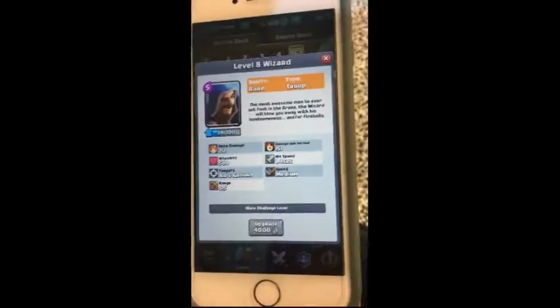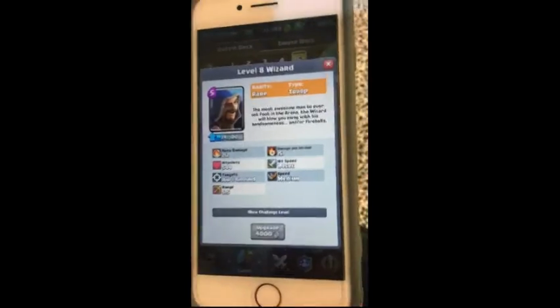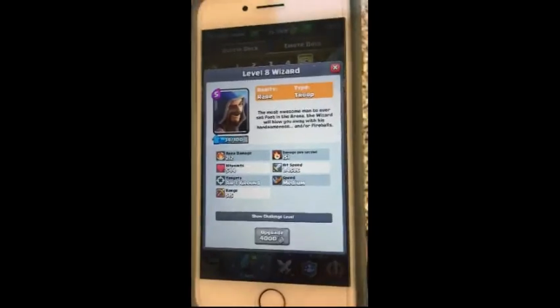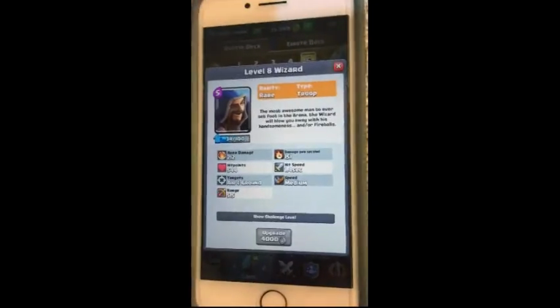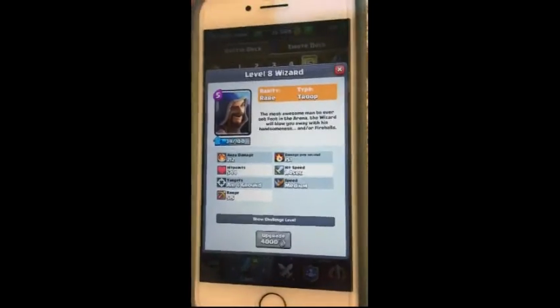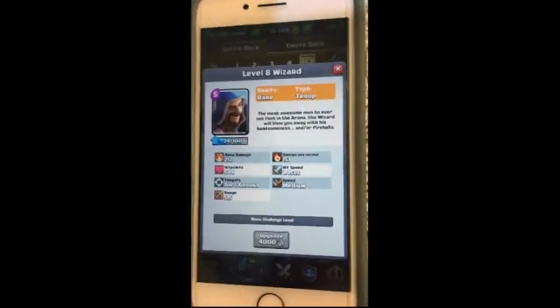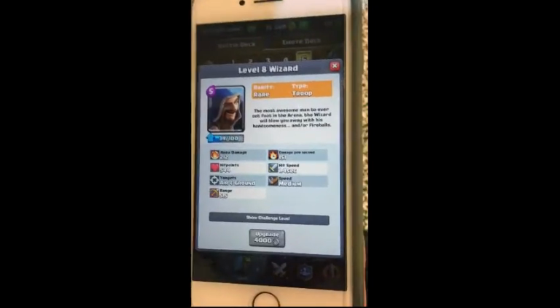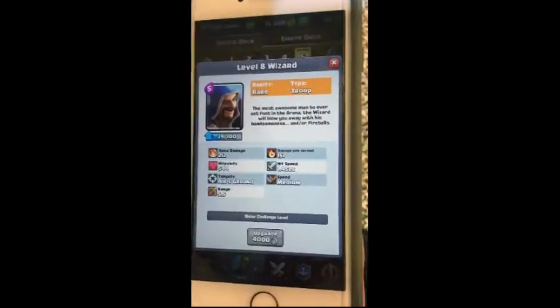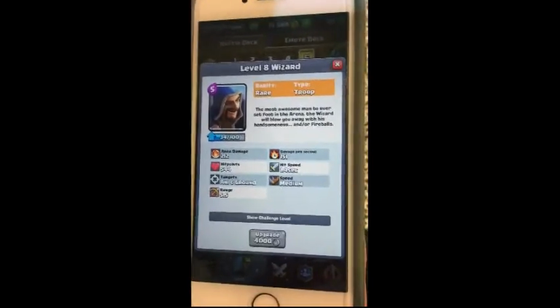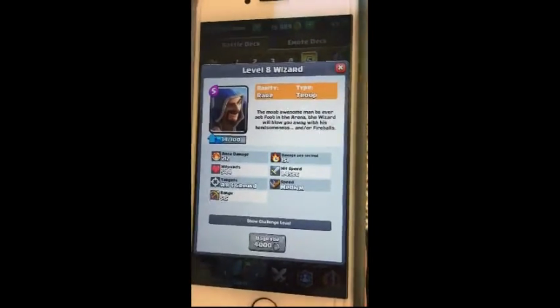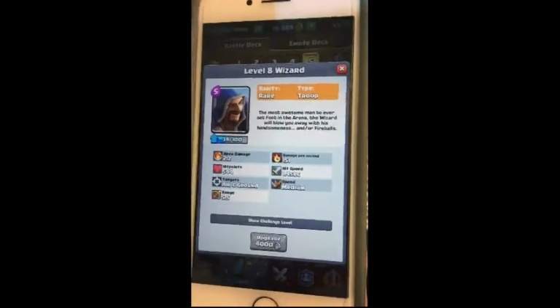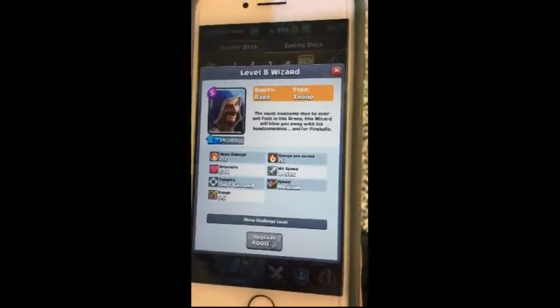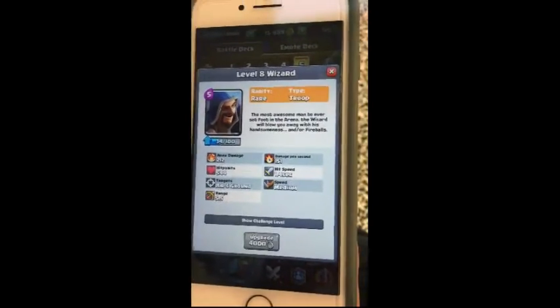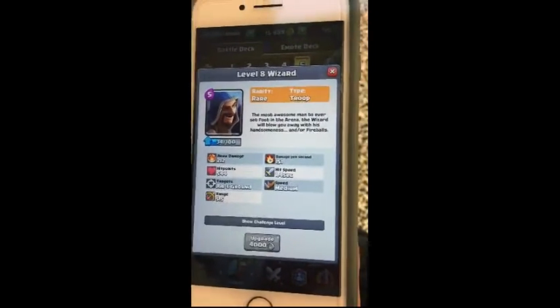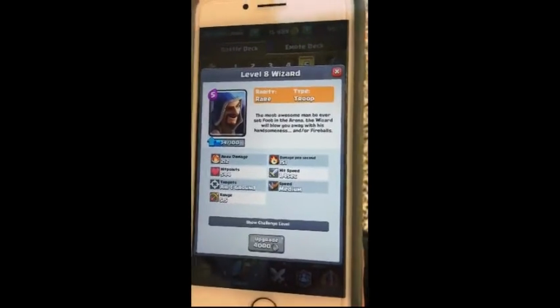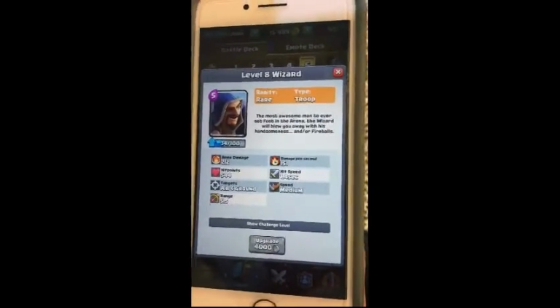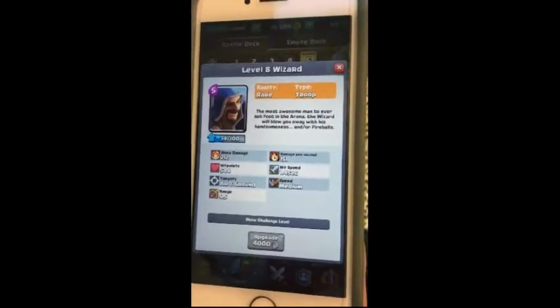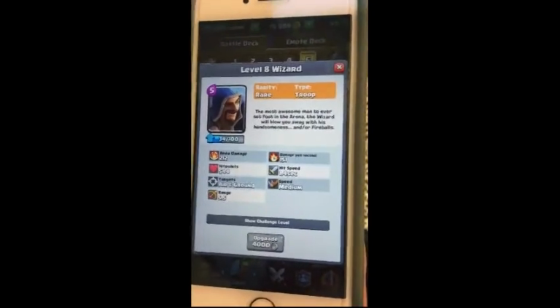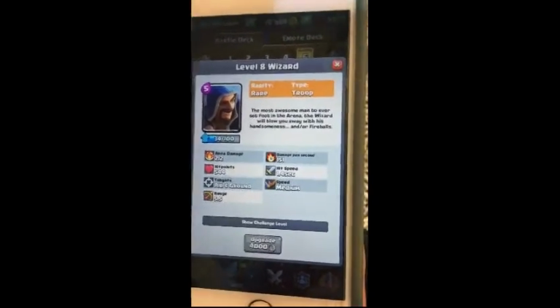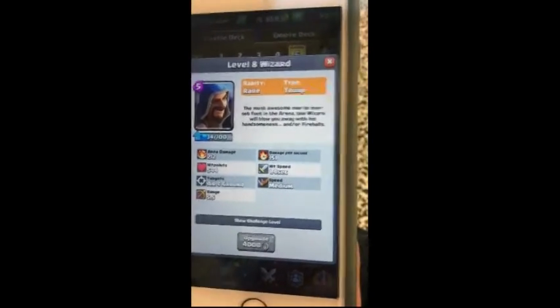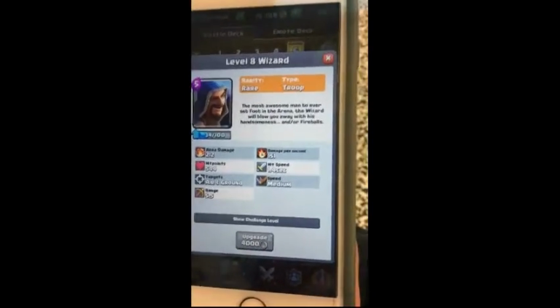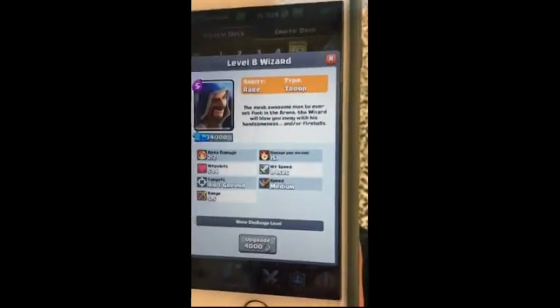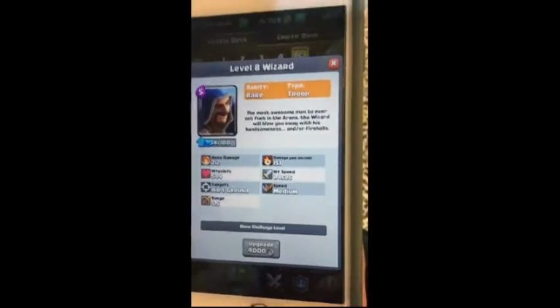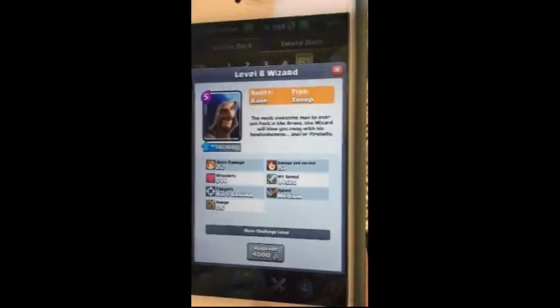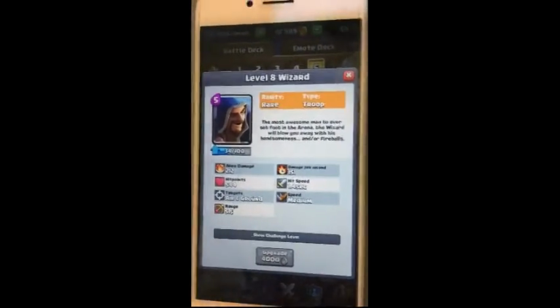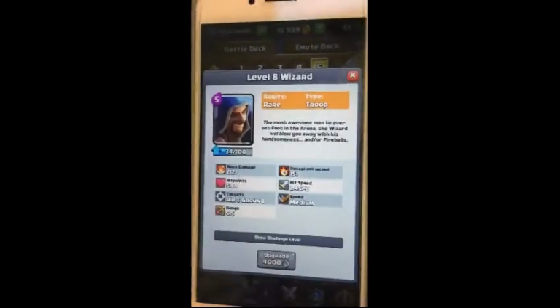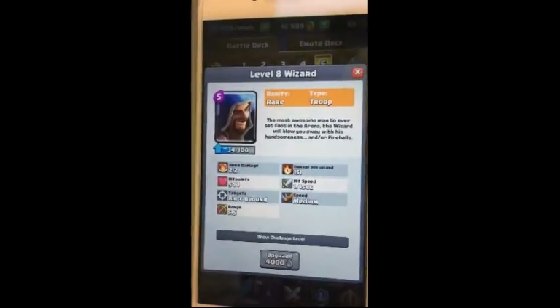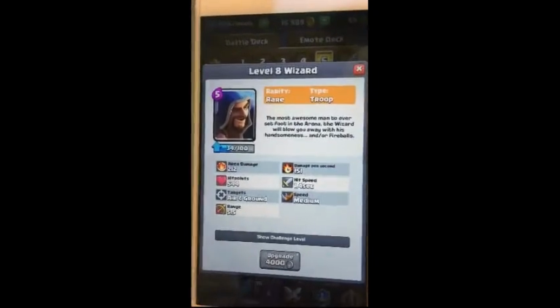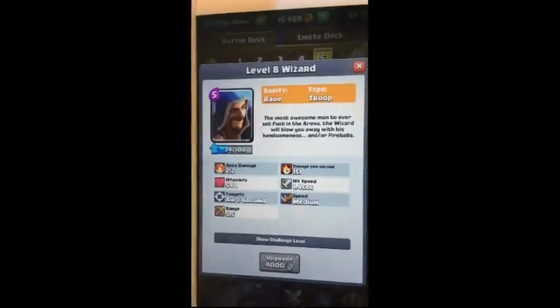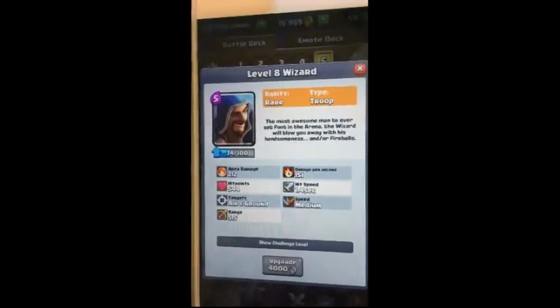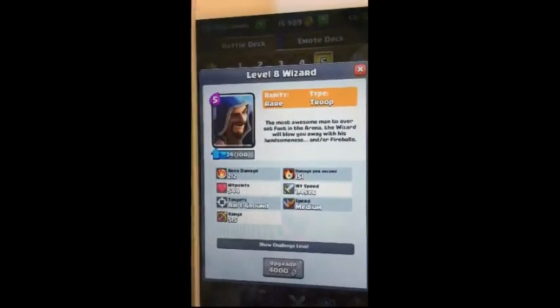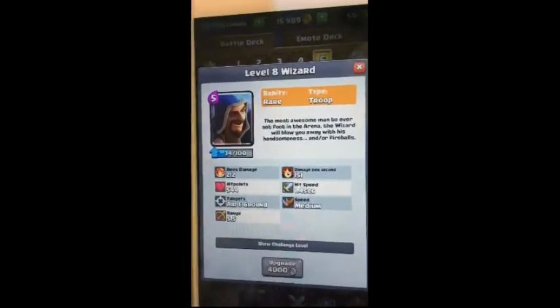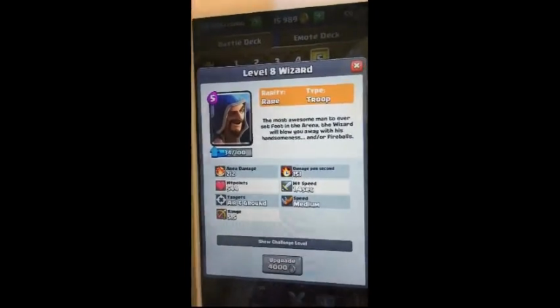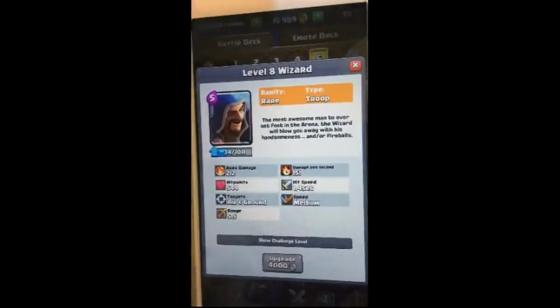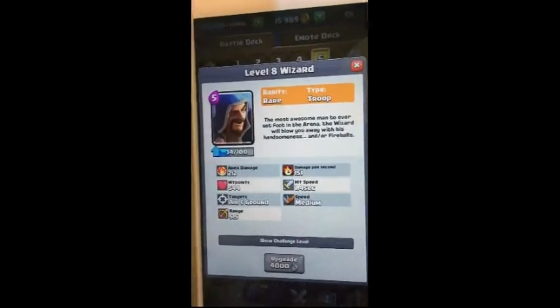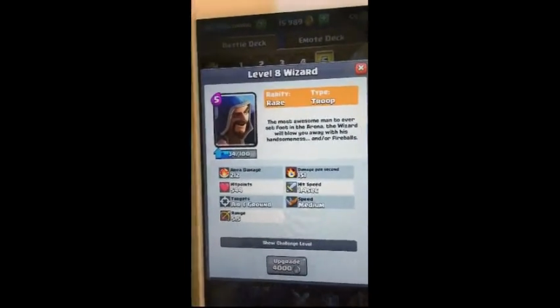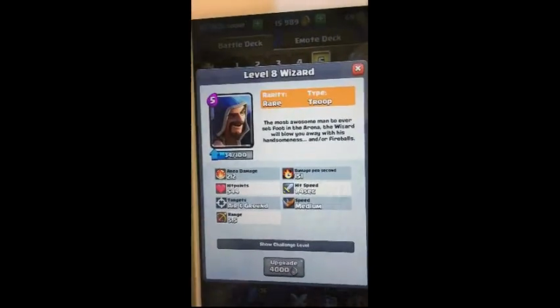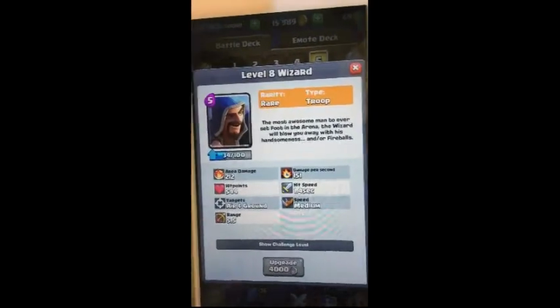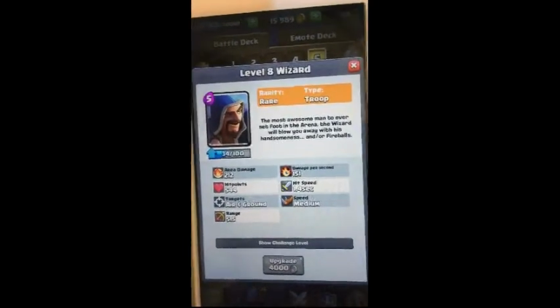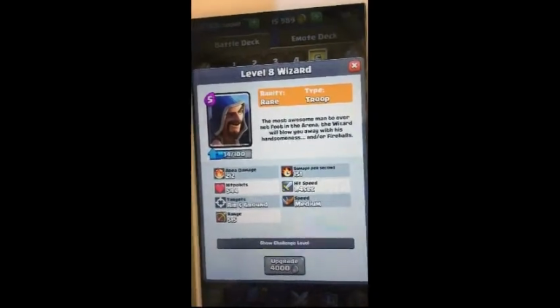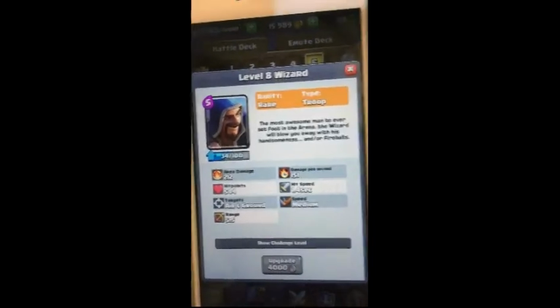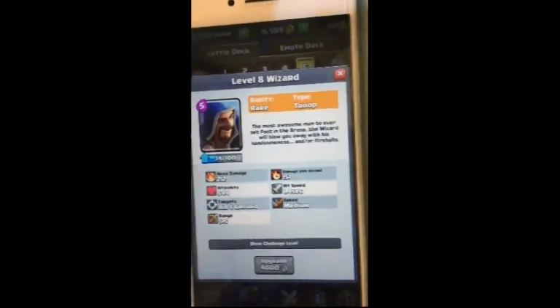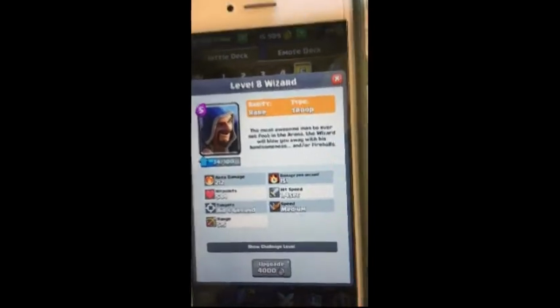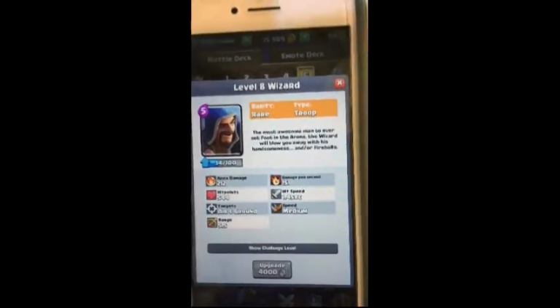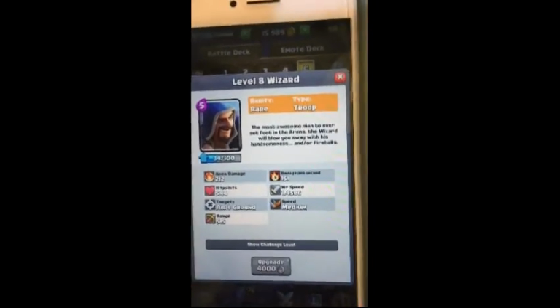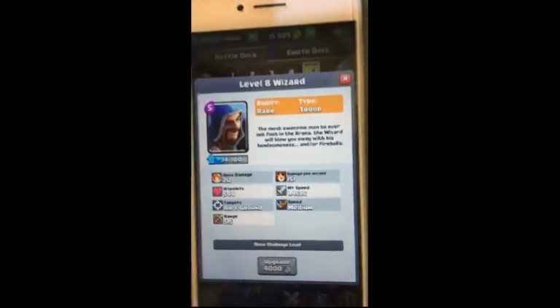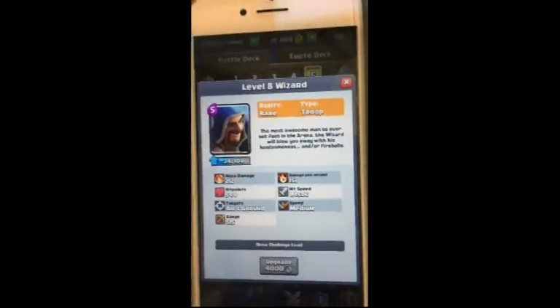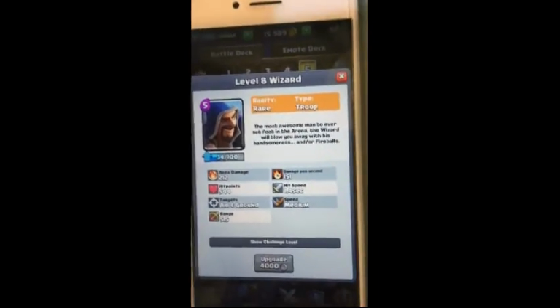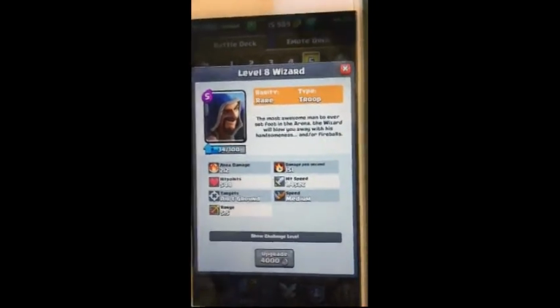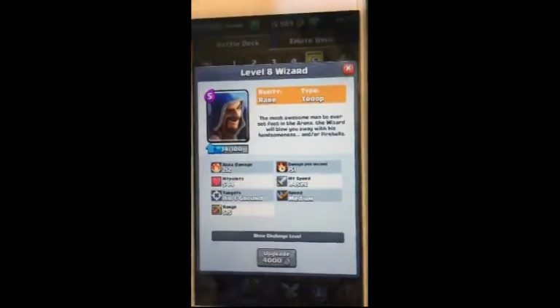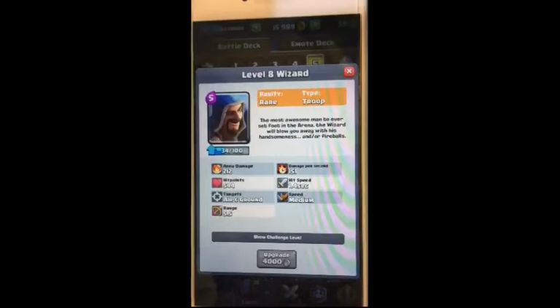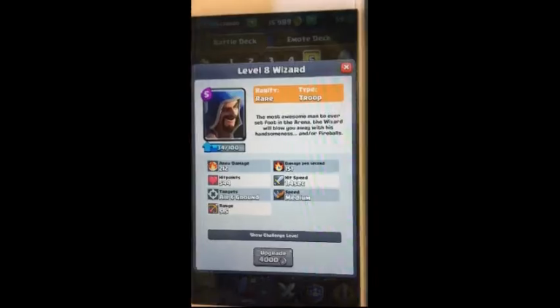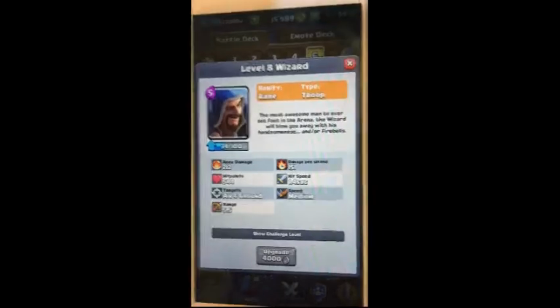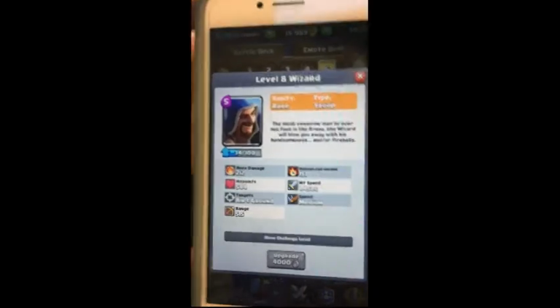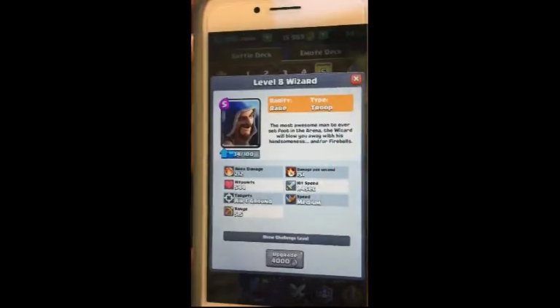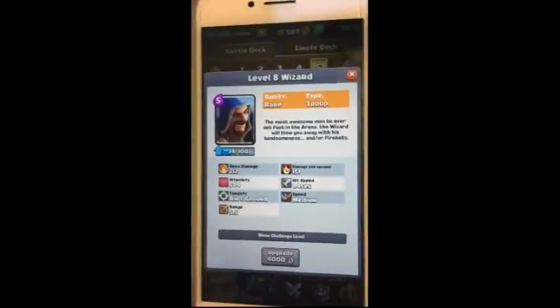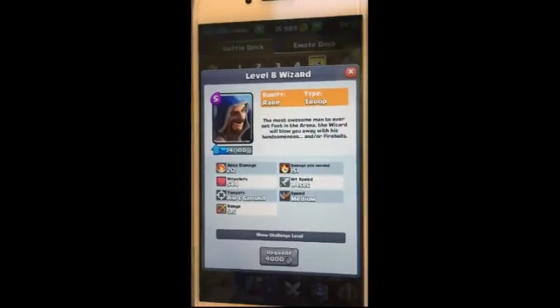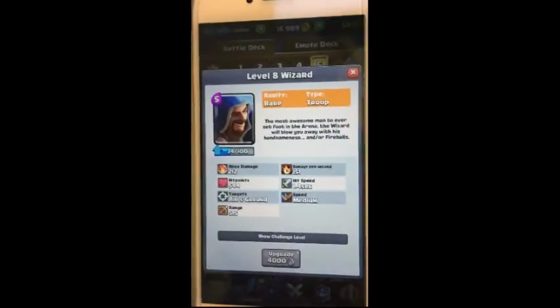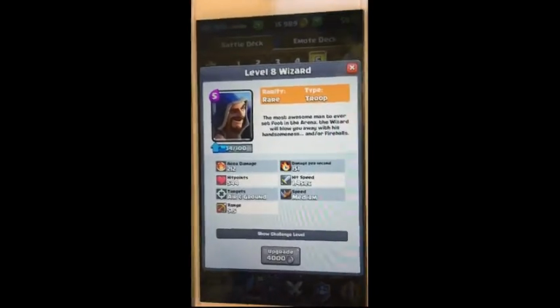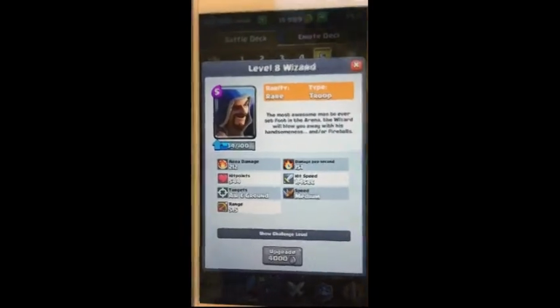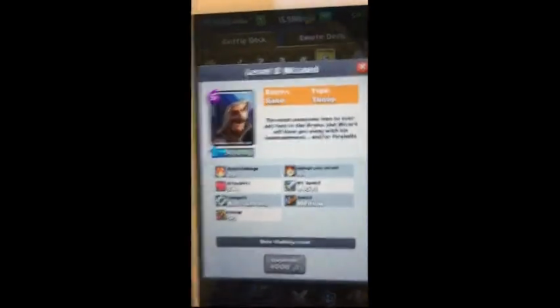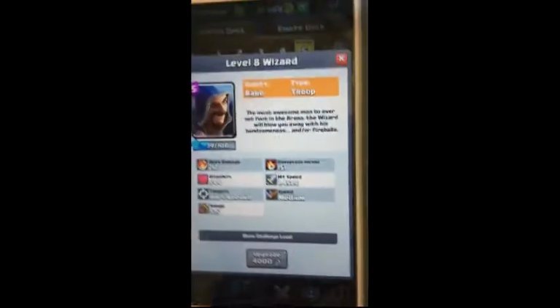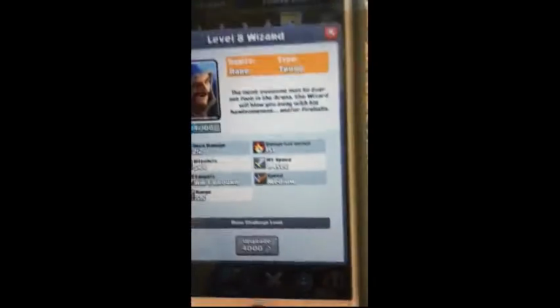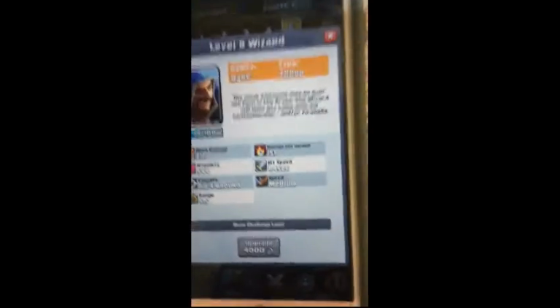The next card is the Wizard. The Wizard is a splash damage troop. He's rare, so he's easy to get, and he does a lot of damage if you get him to a high level.